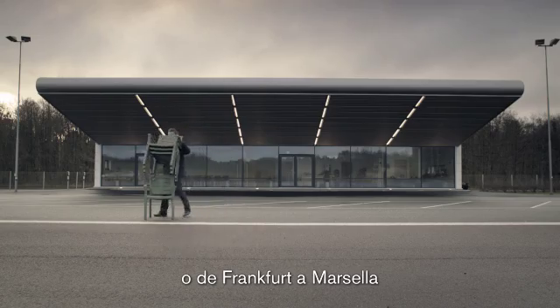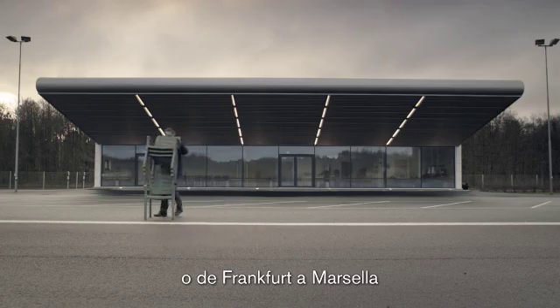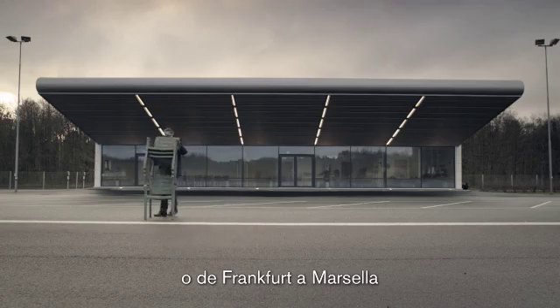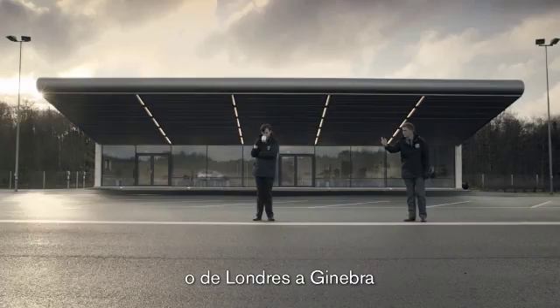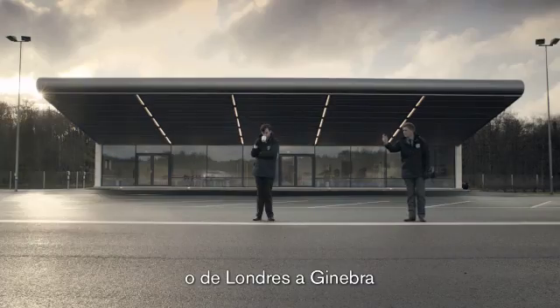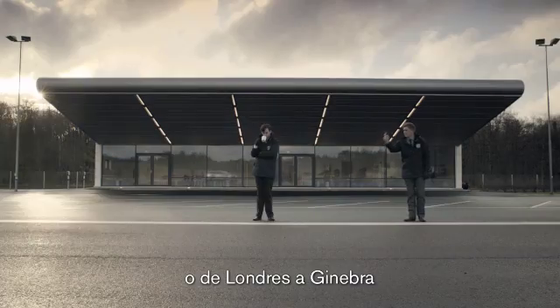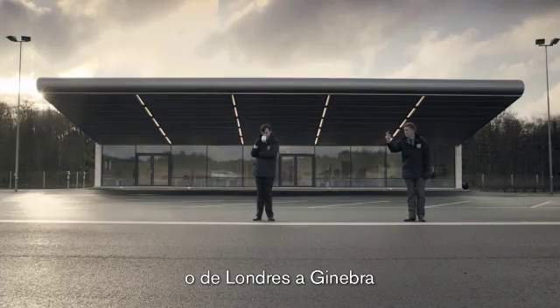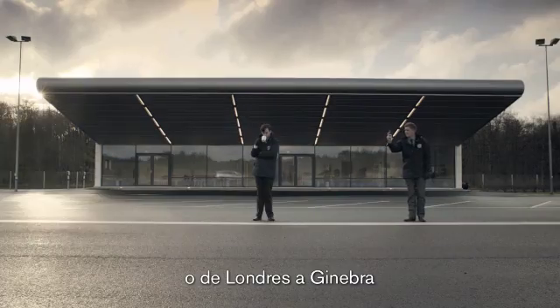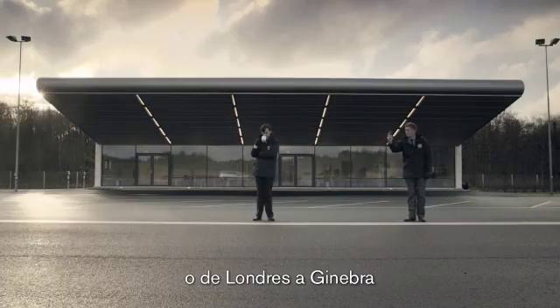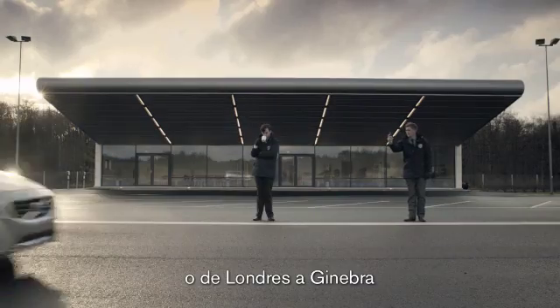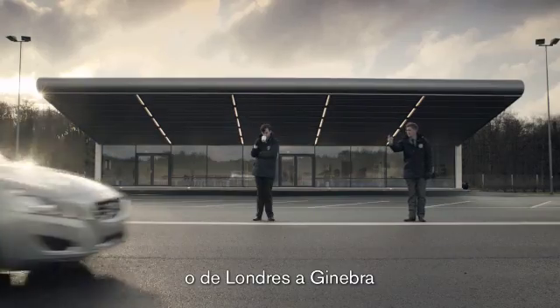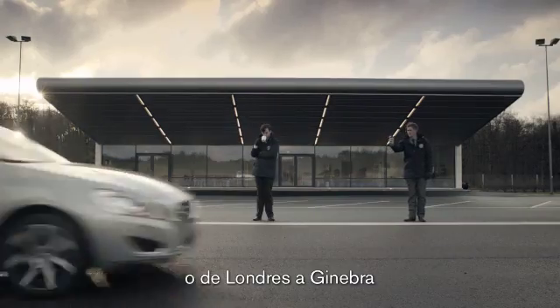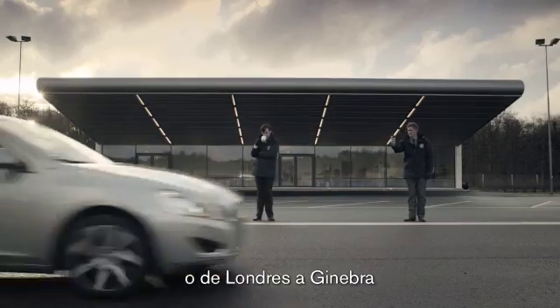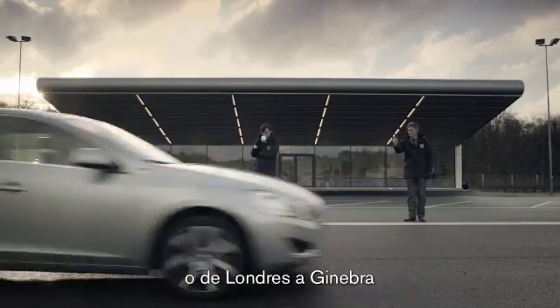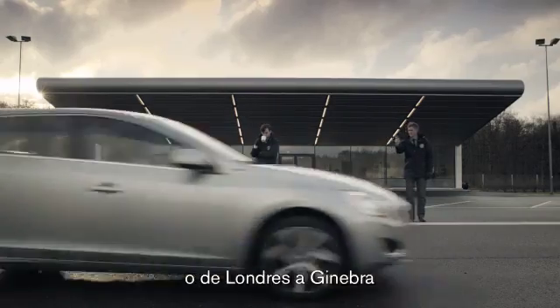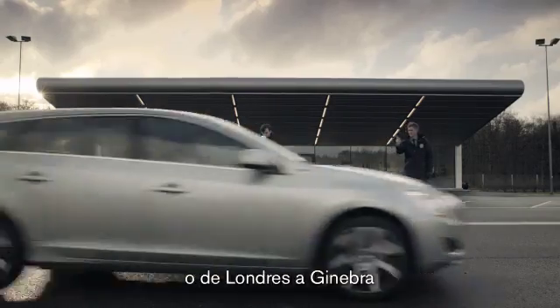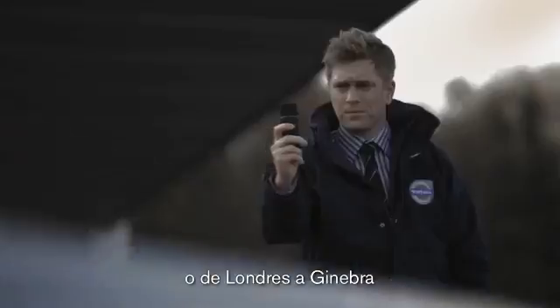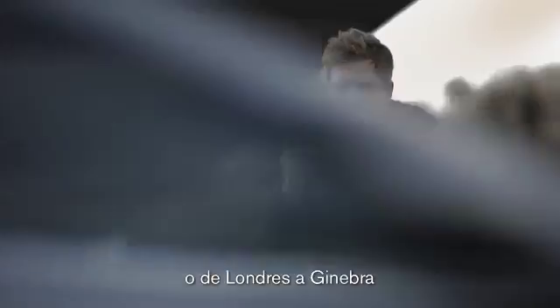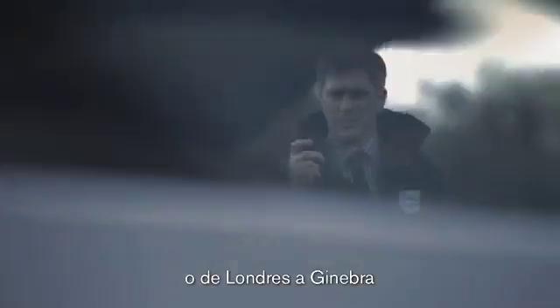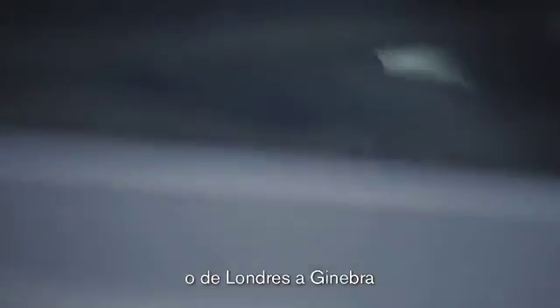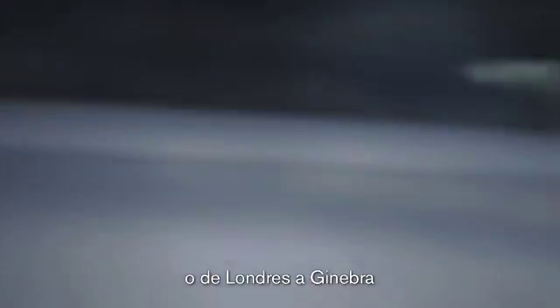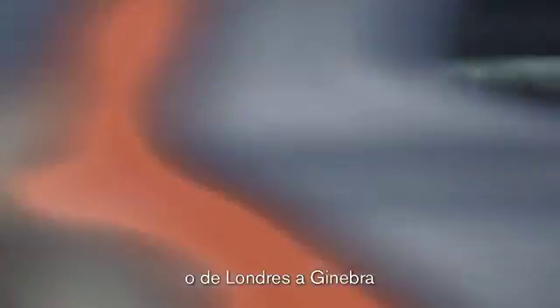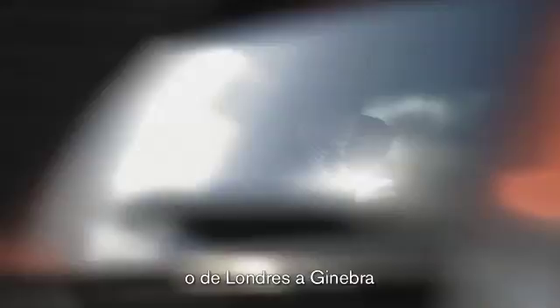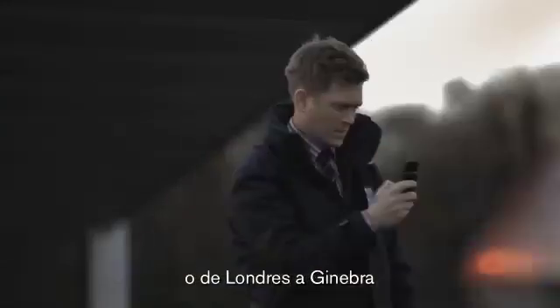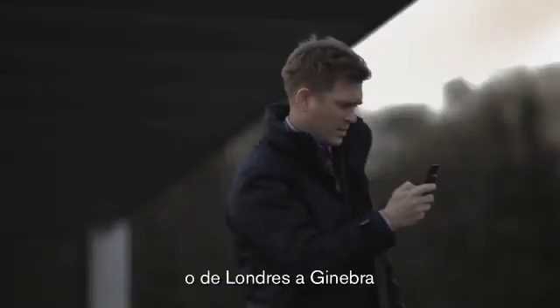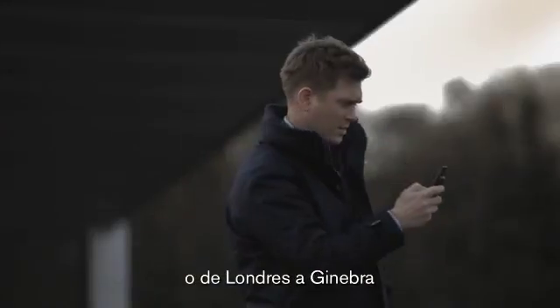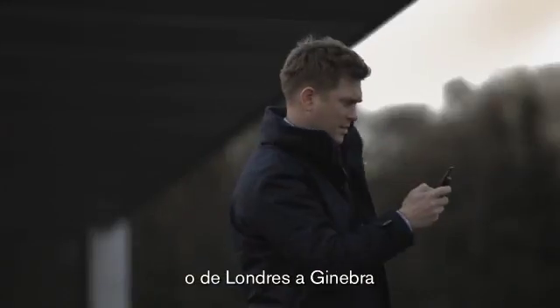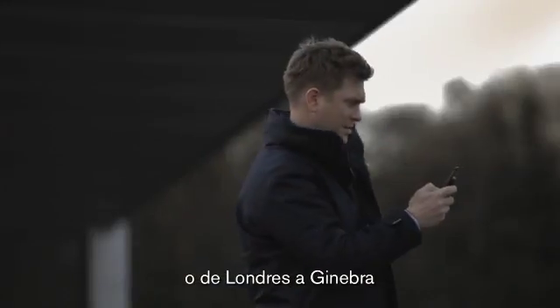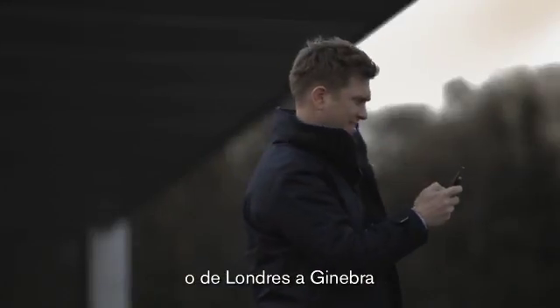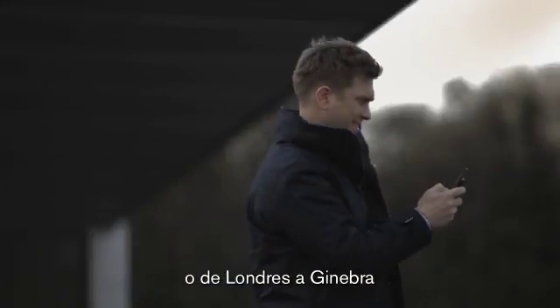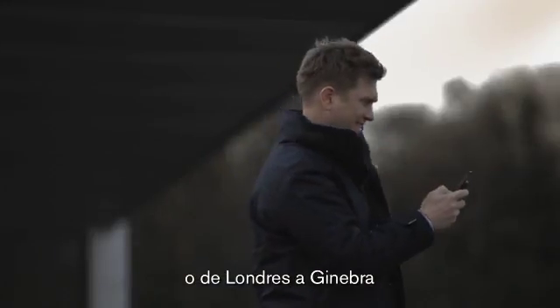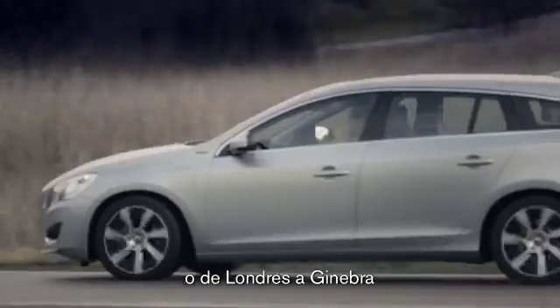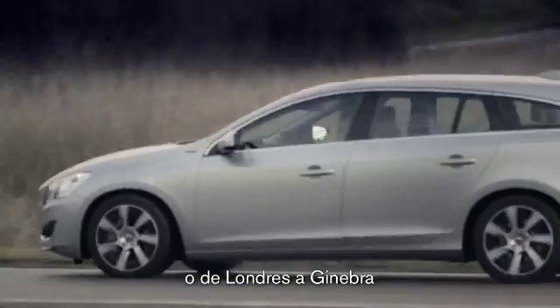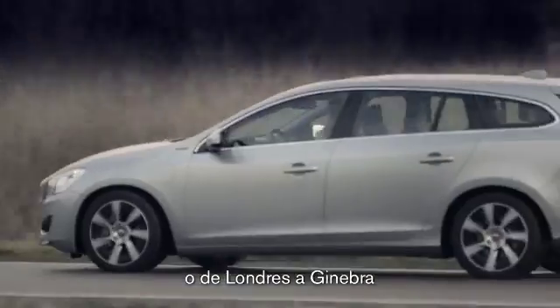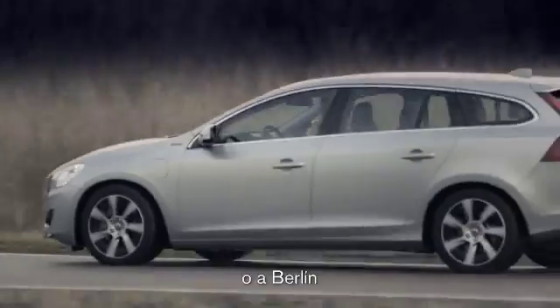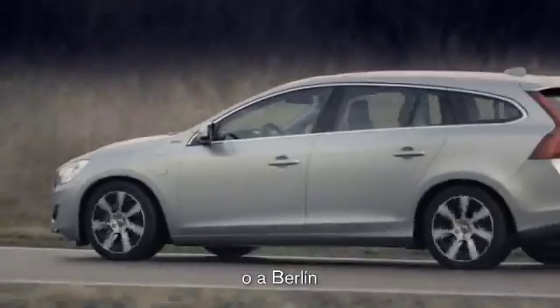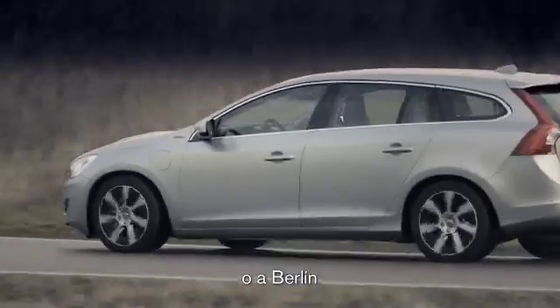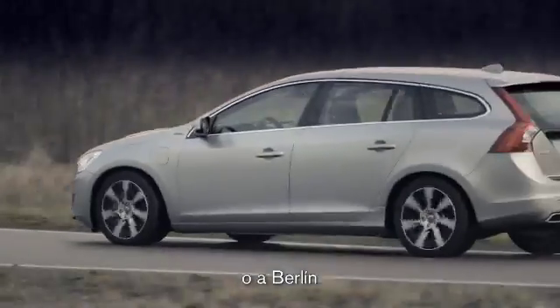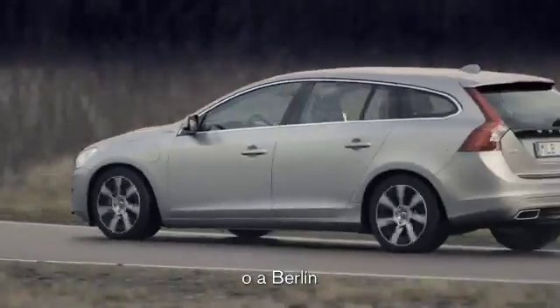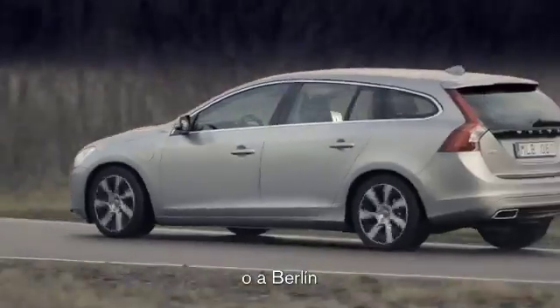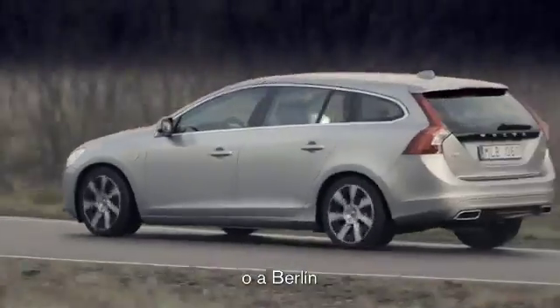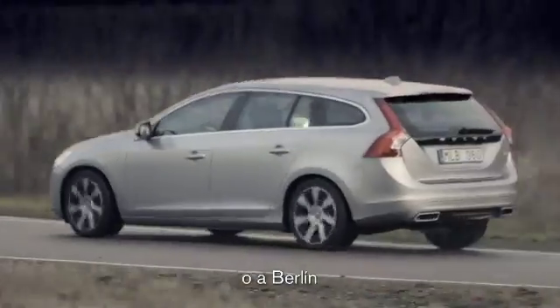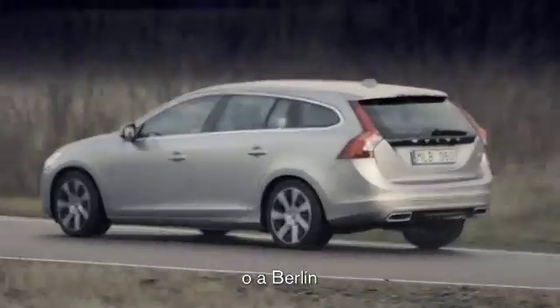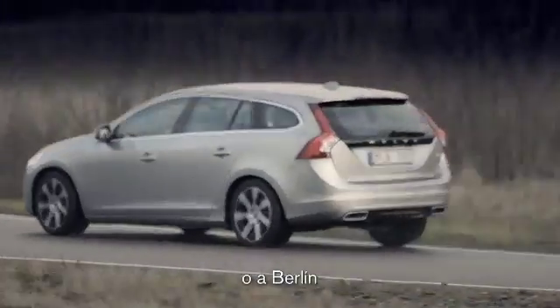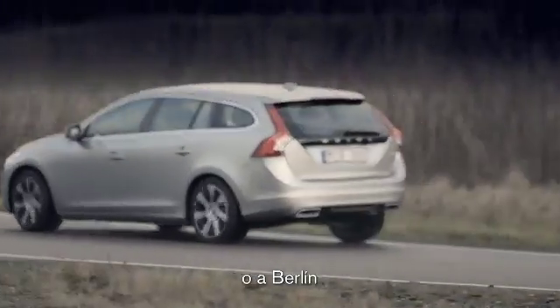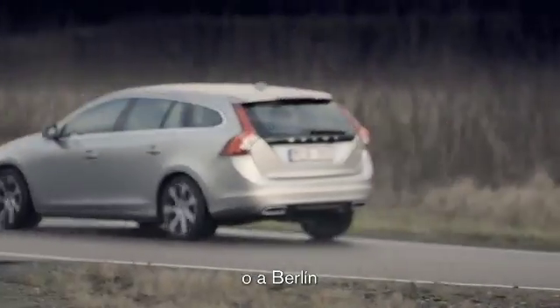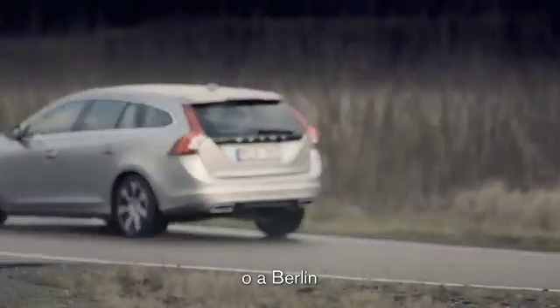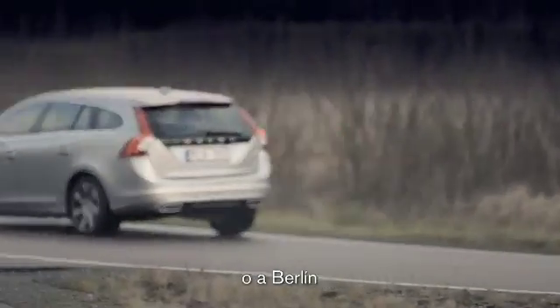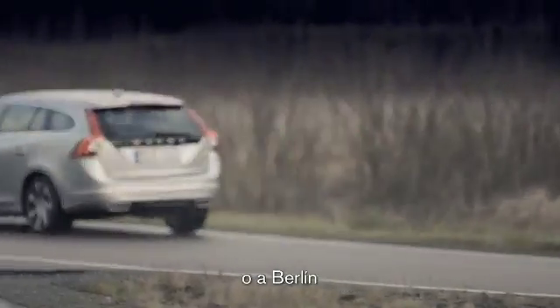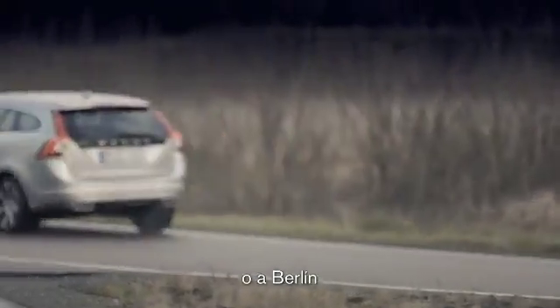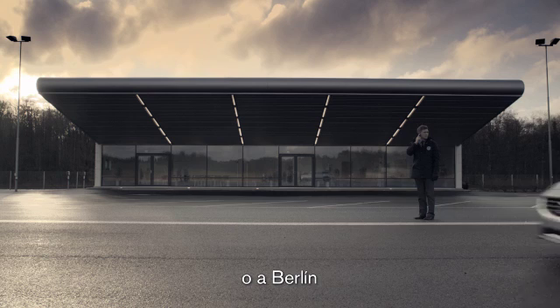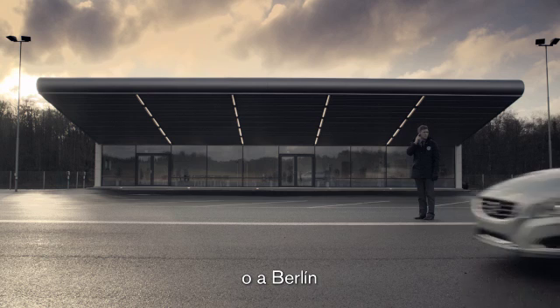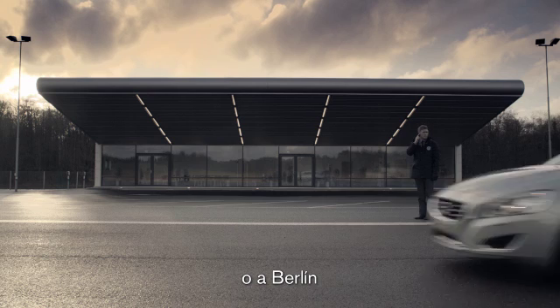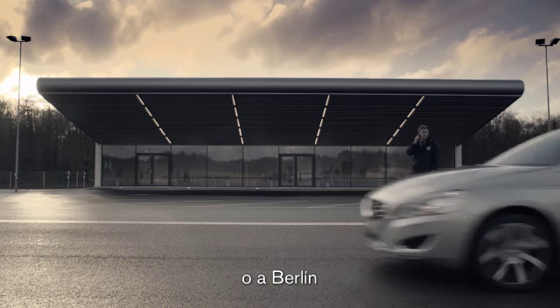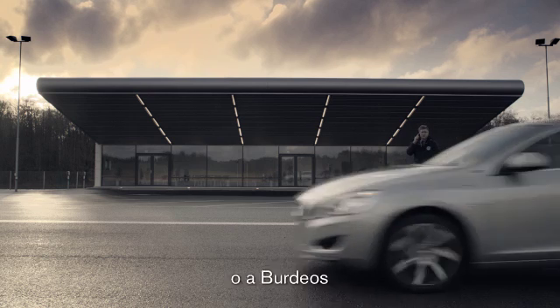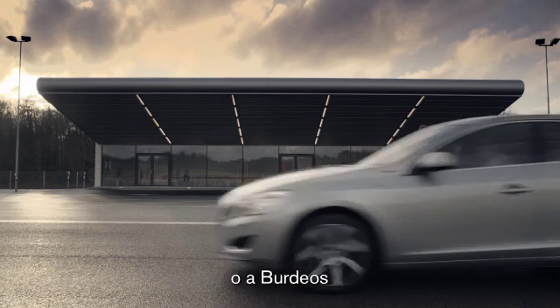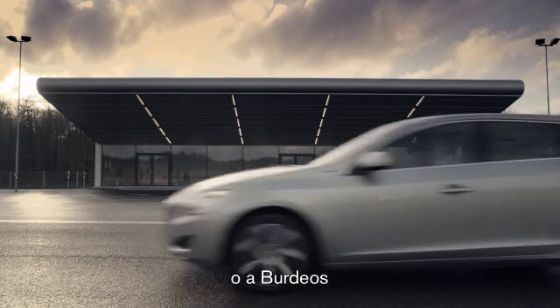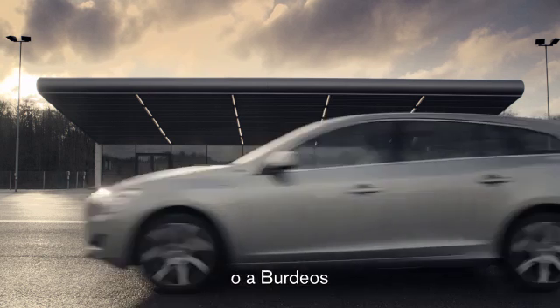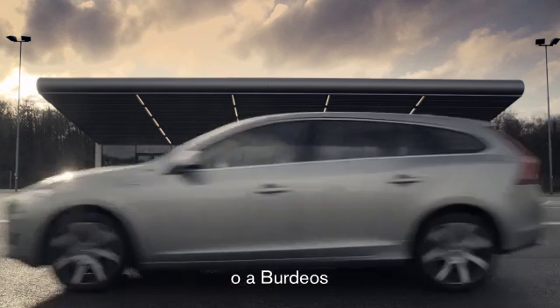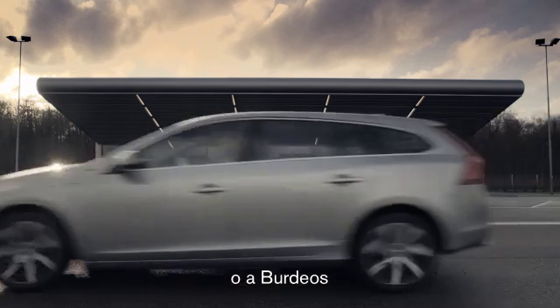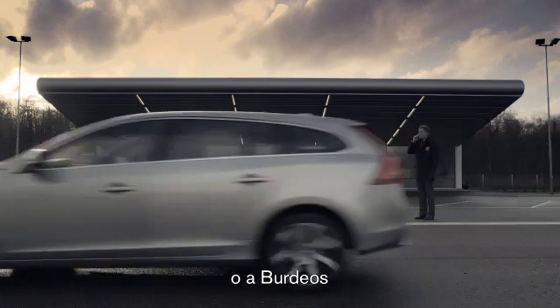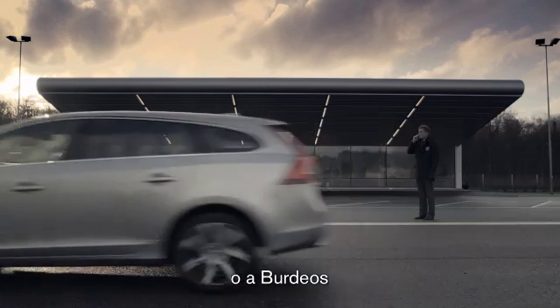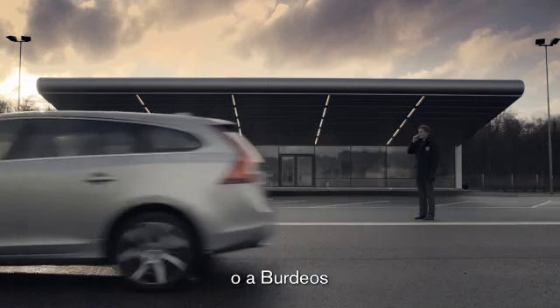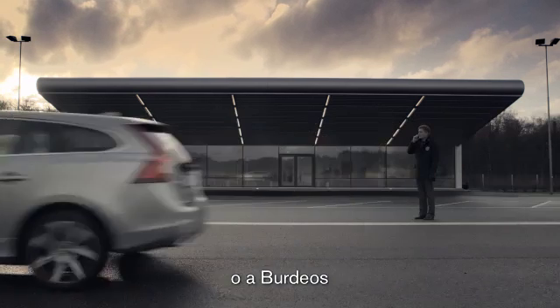Or from London to Geneva. Or to Berlin. Or Bordeaux.